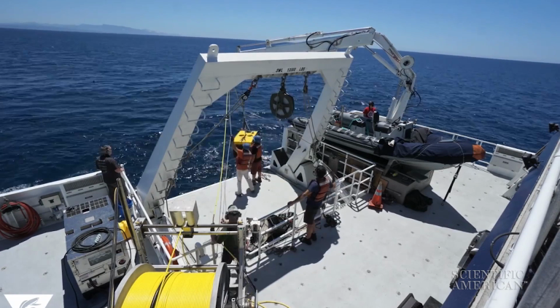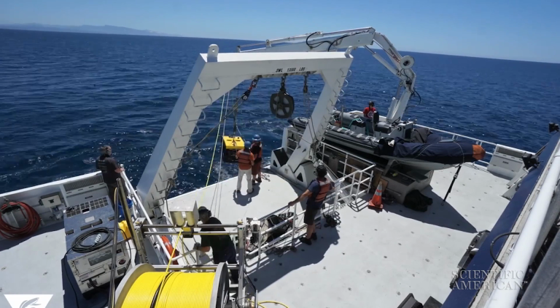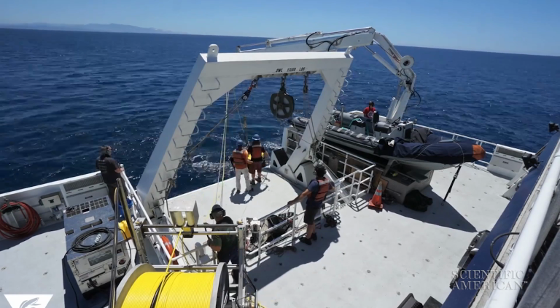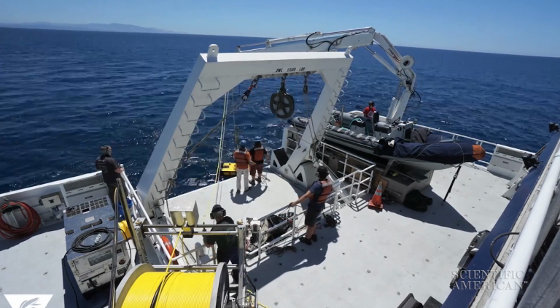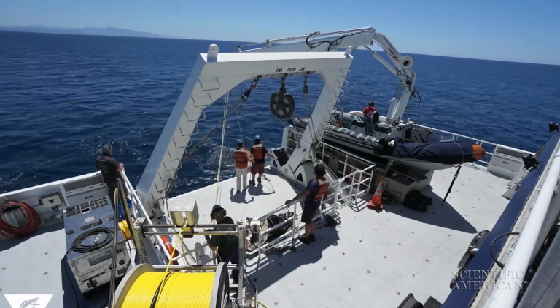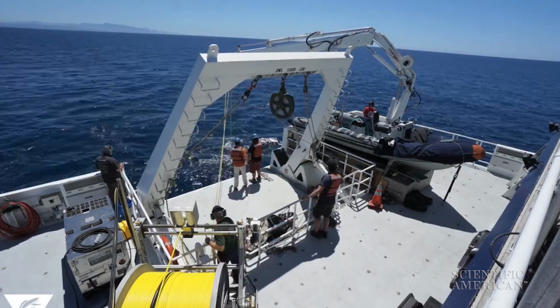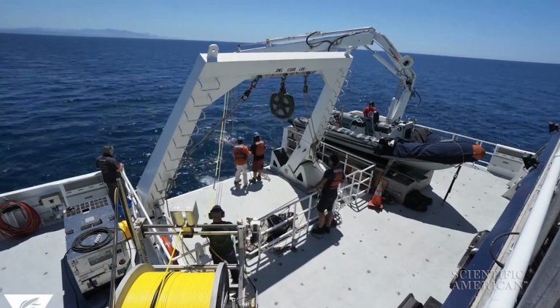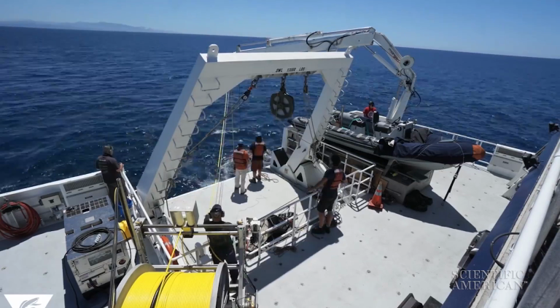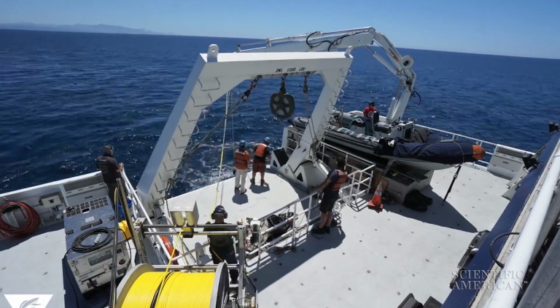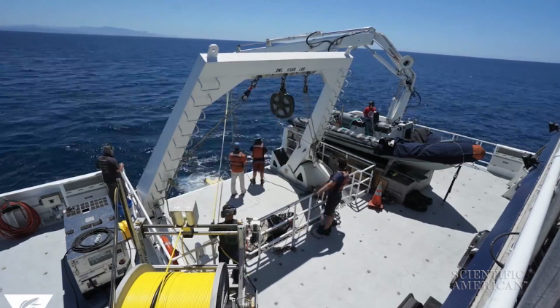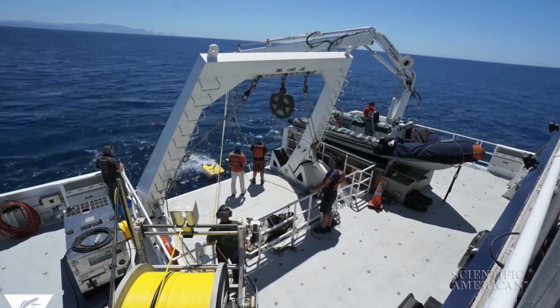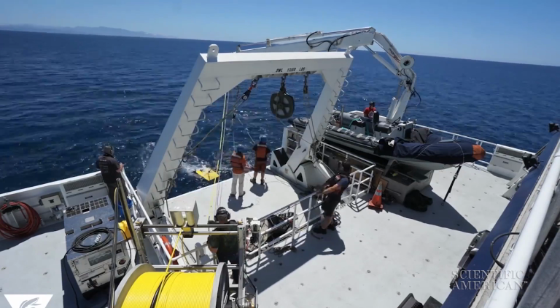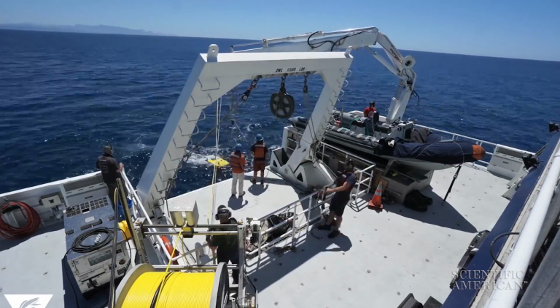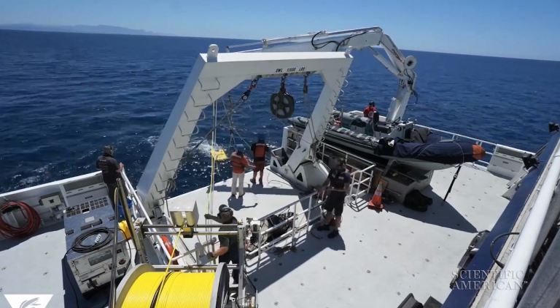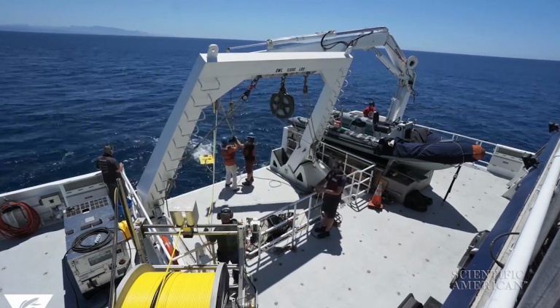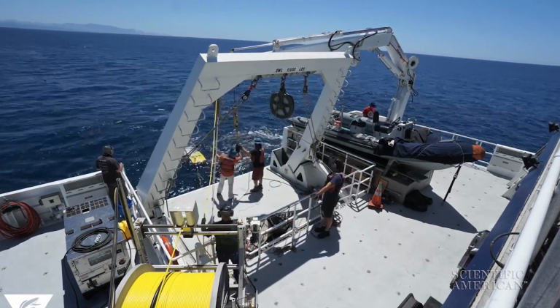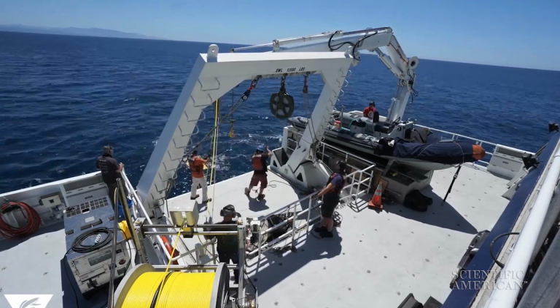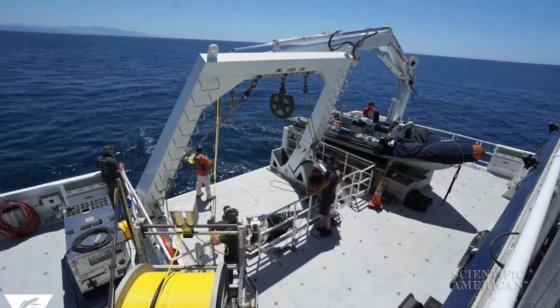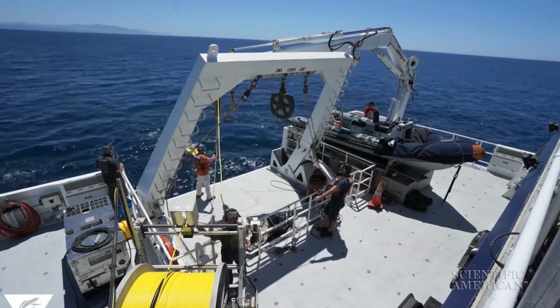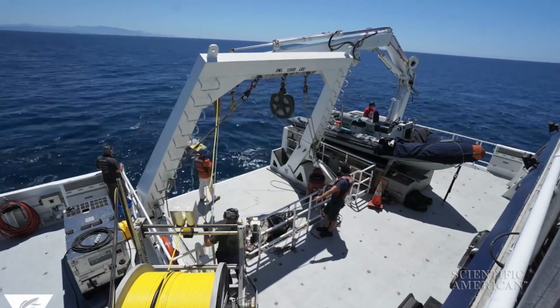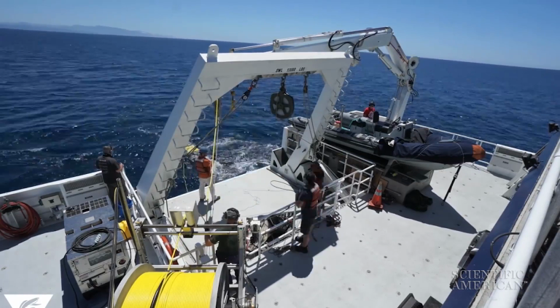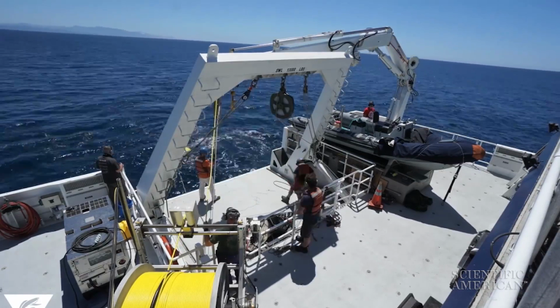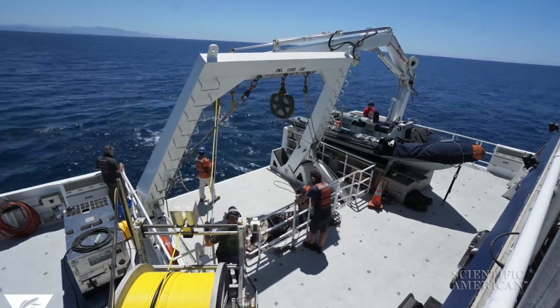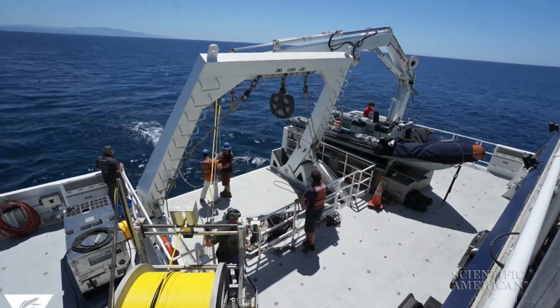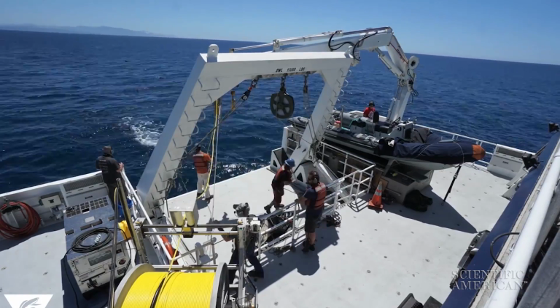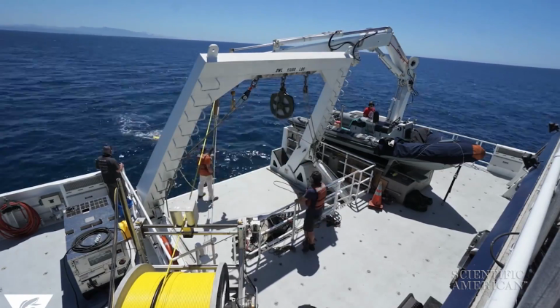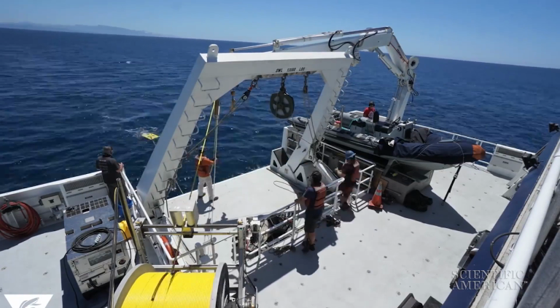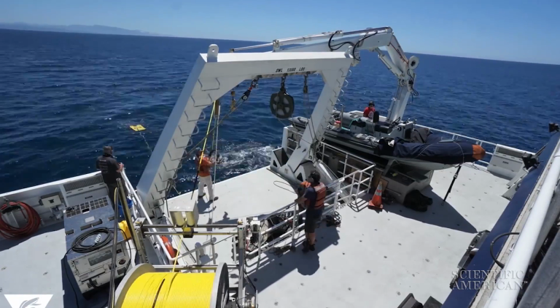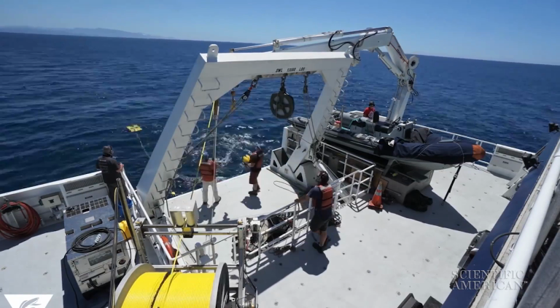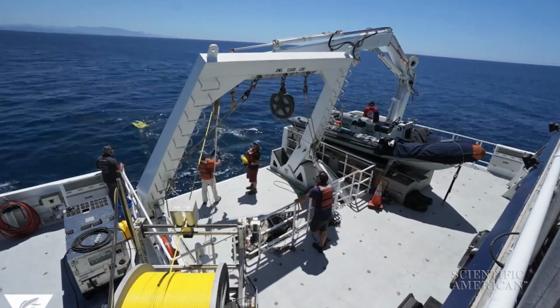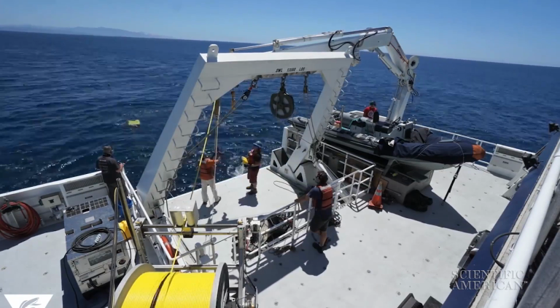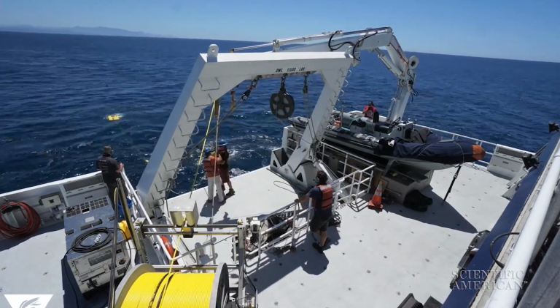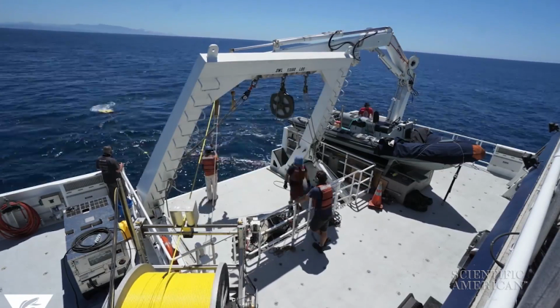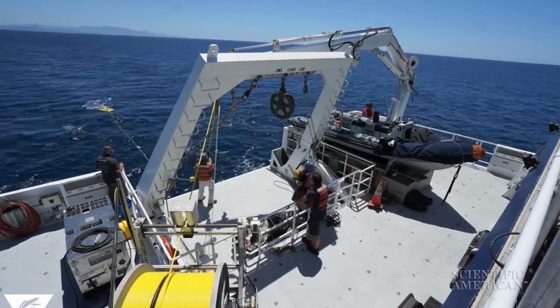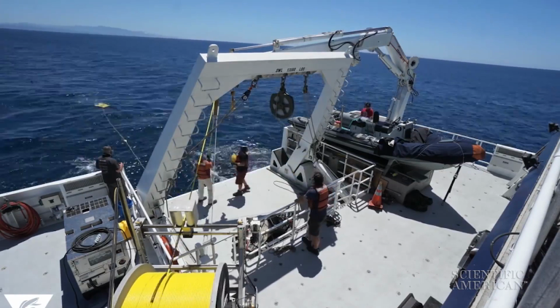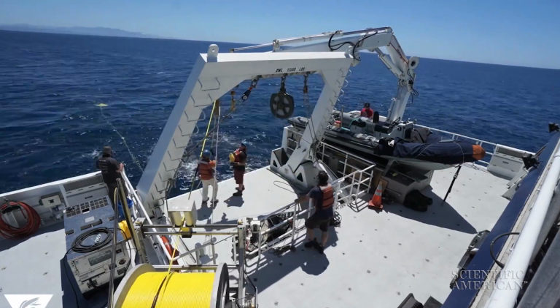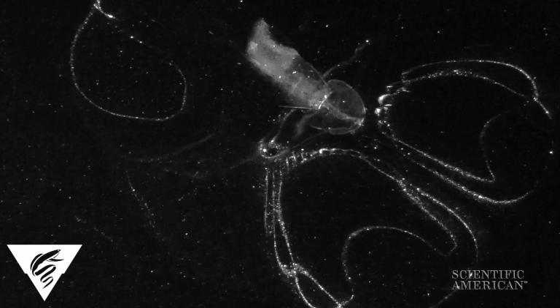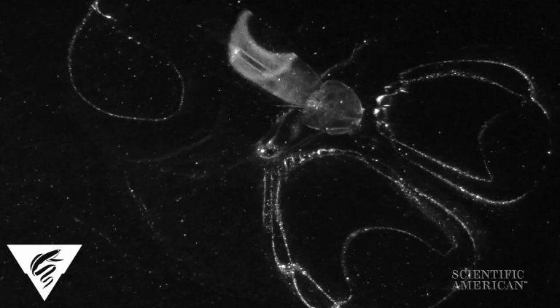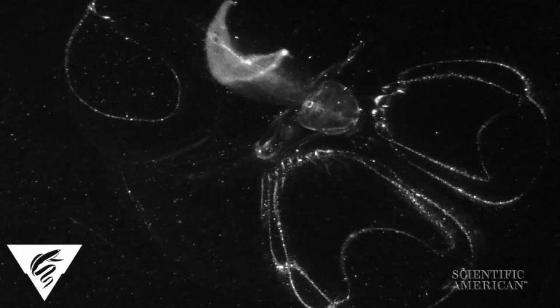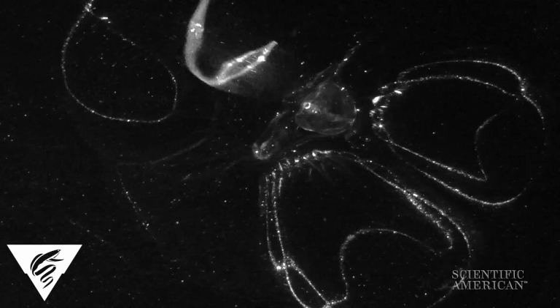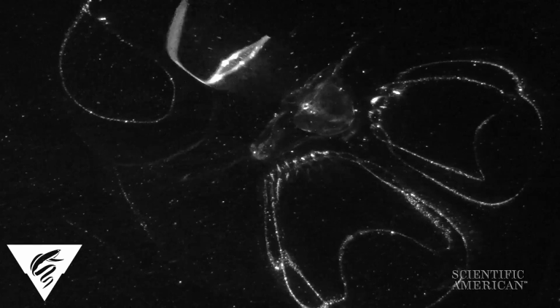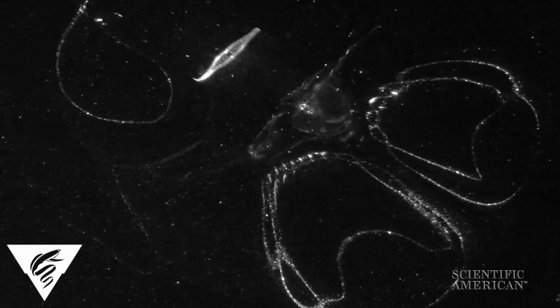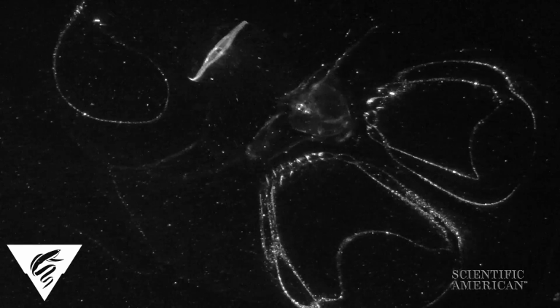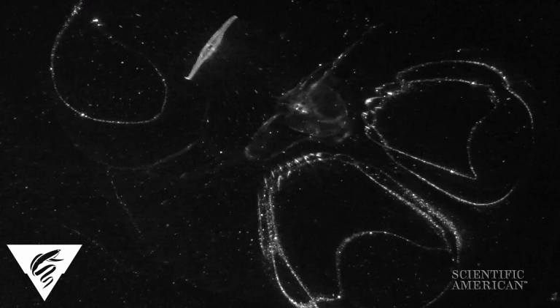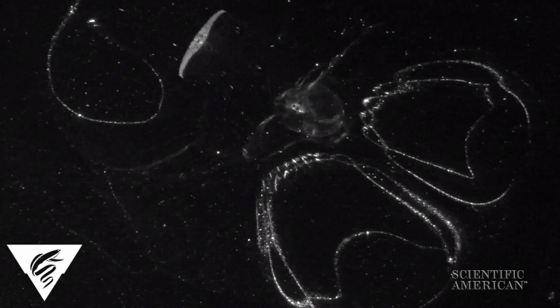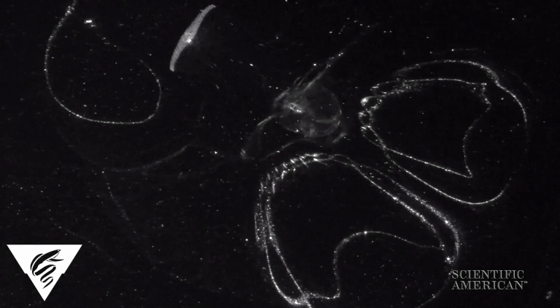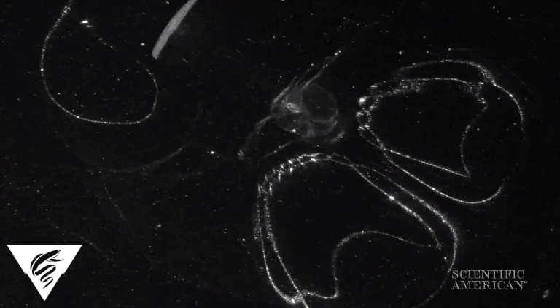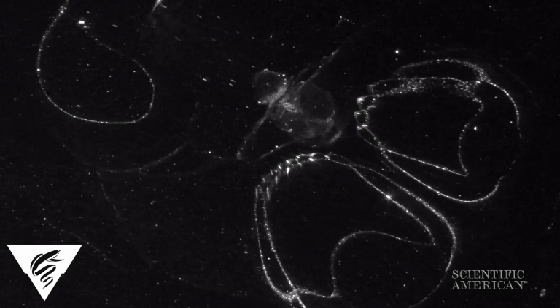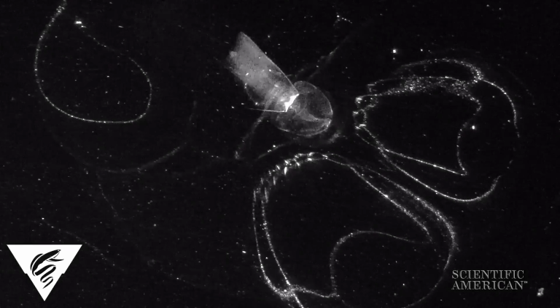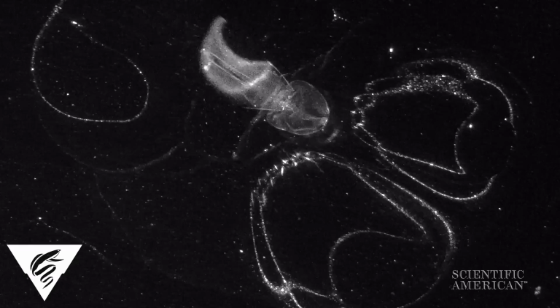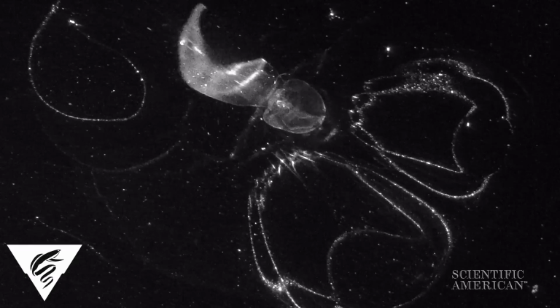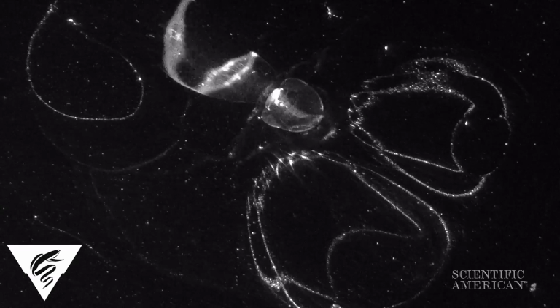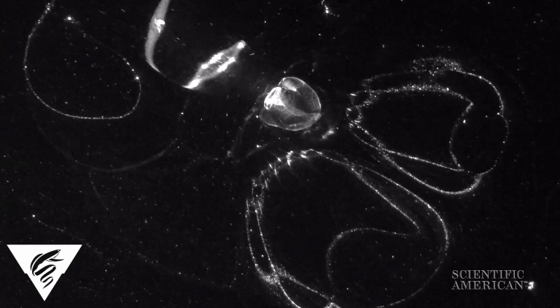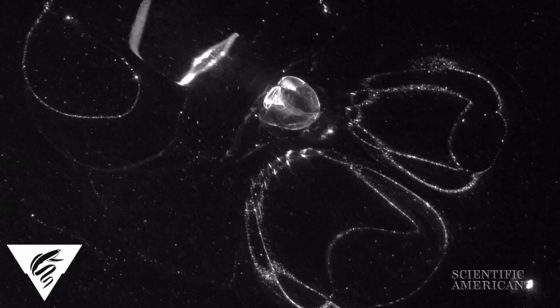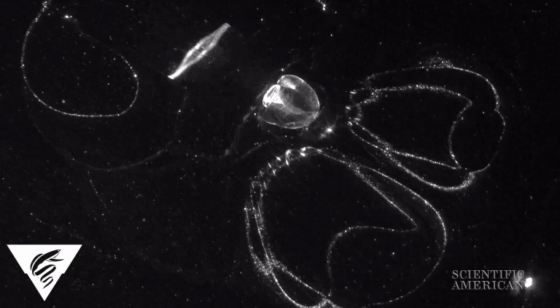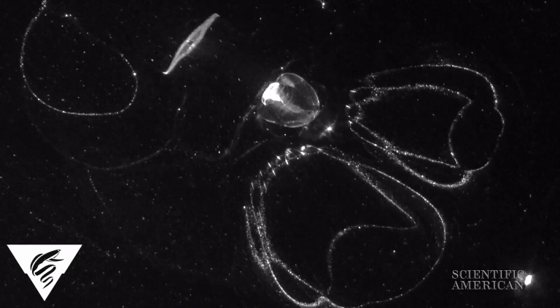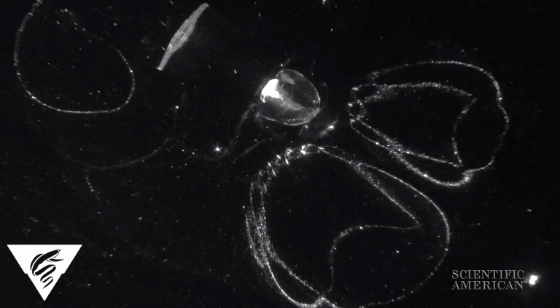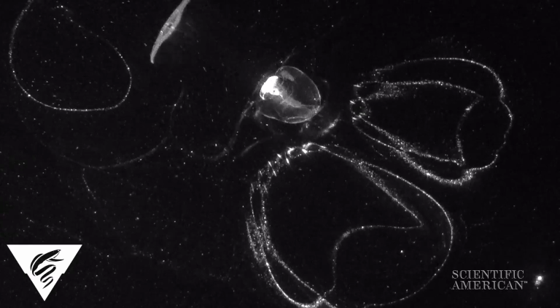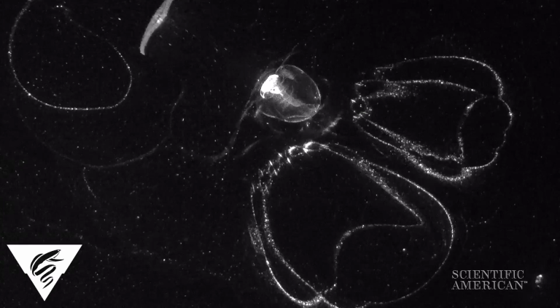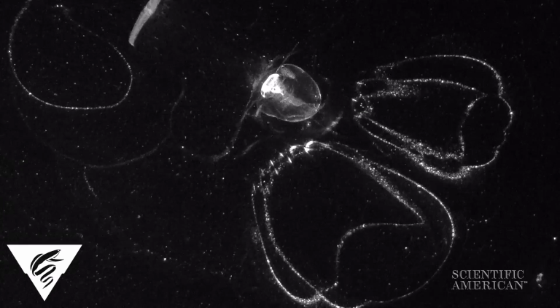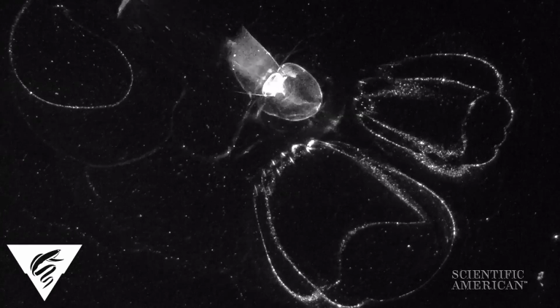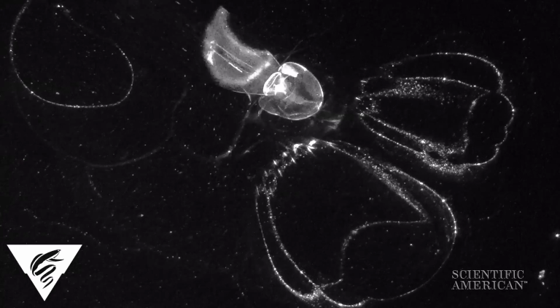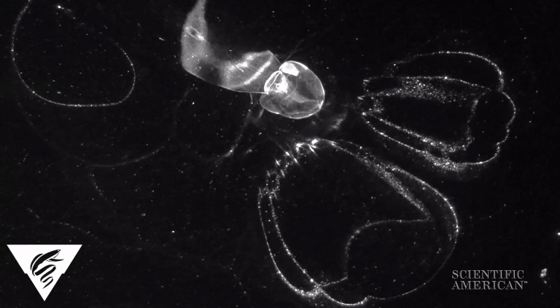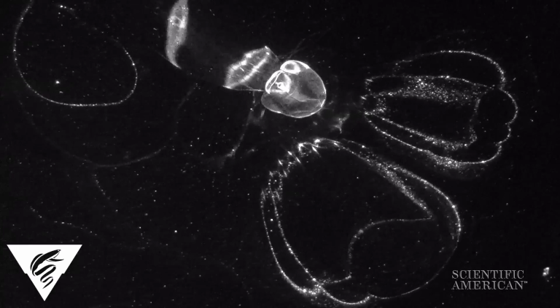They launched a remotely operated vehicle called DeepPIV and cast a laser sheet through the slime cloud to track particle movement.